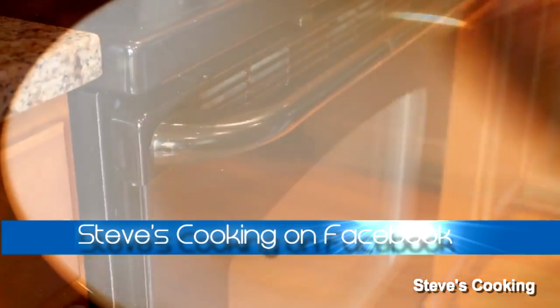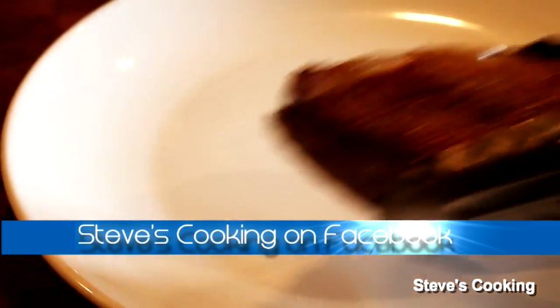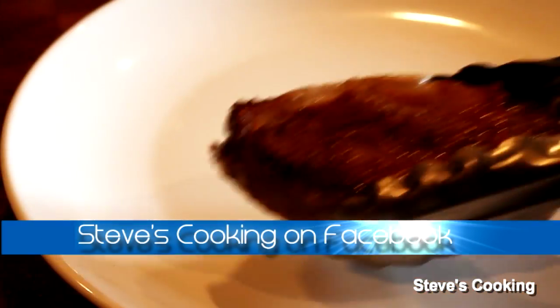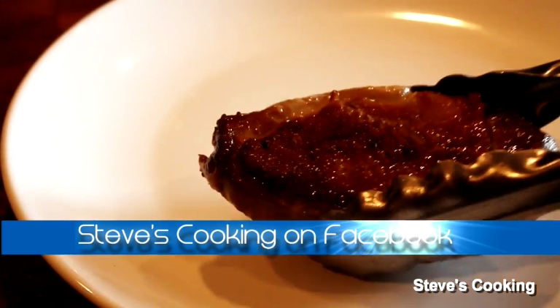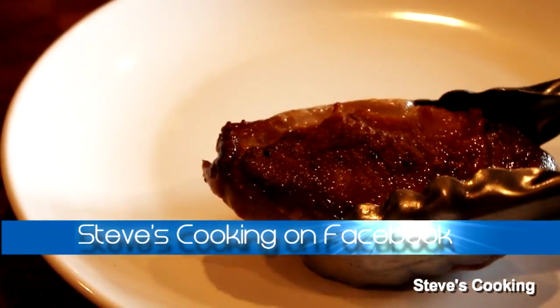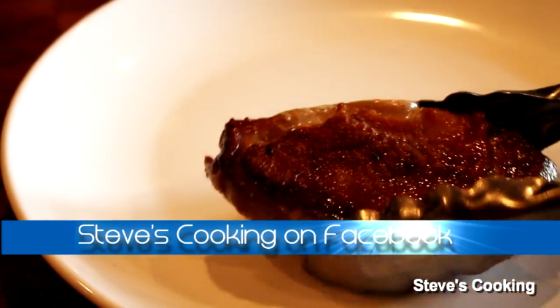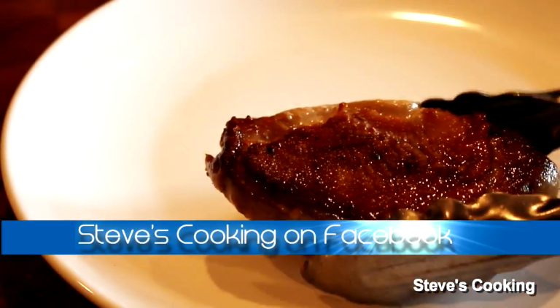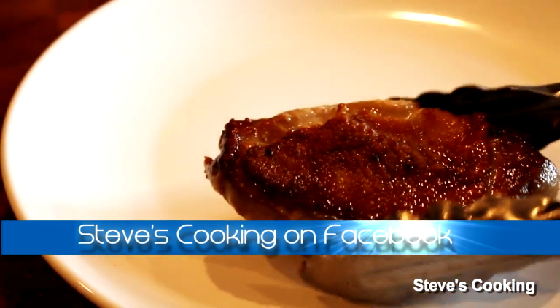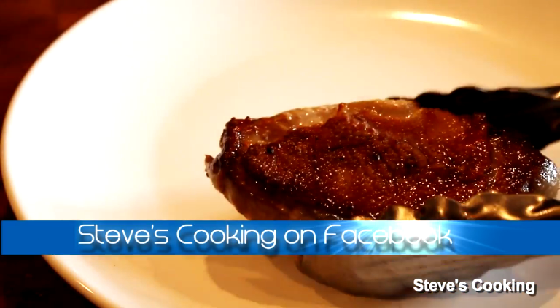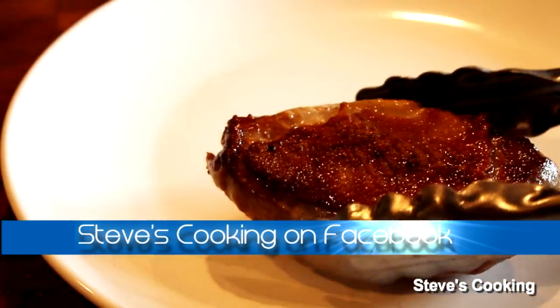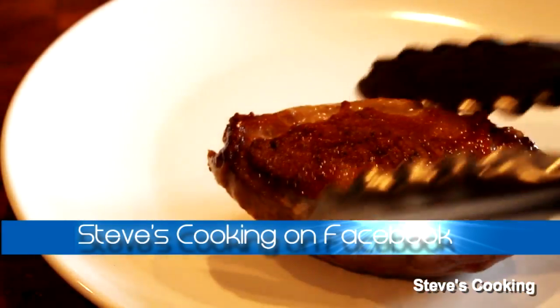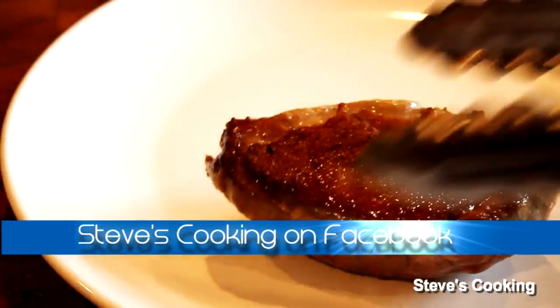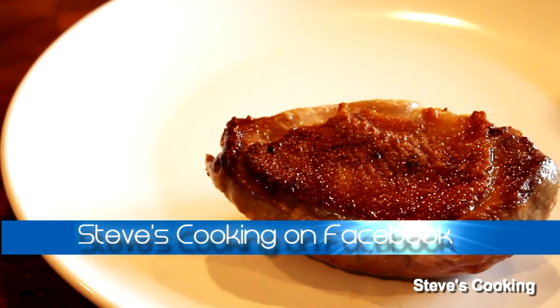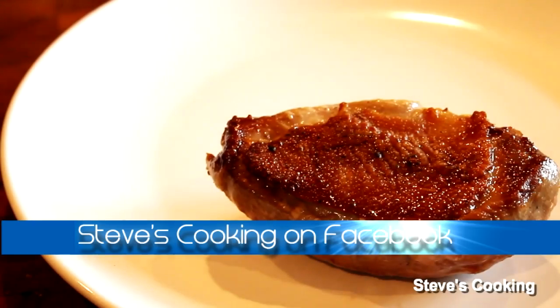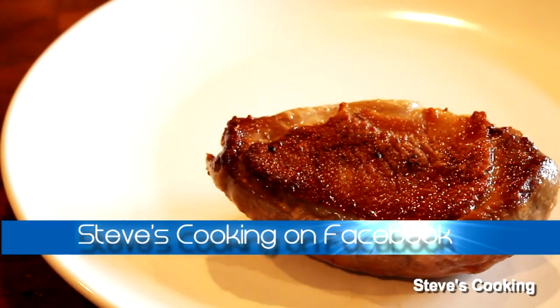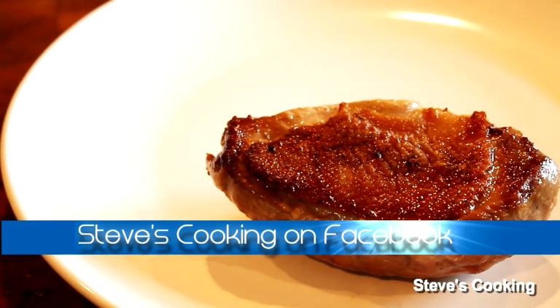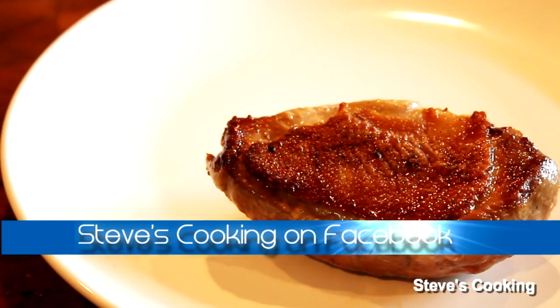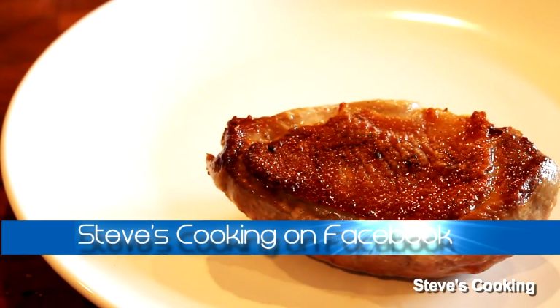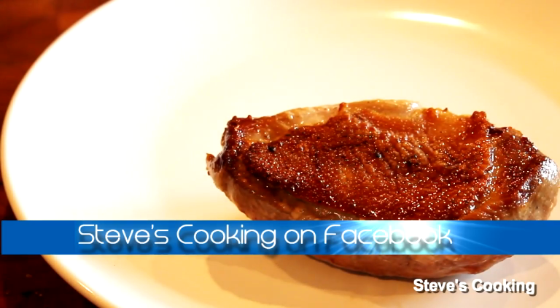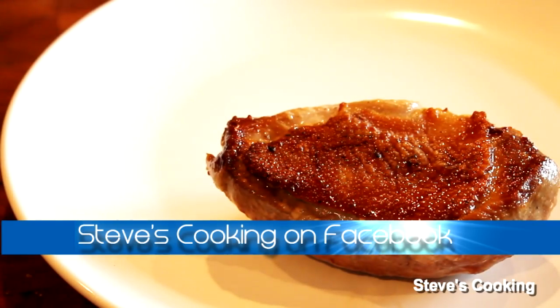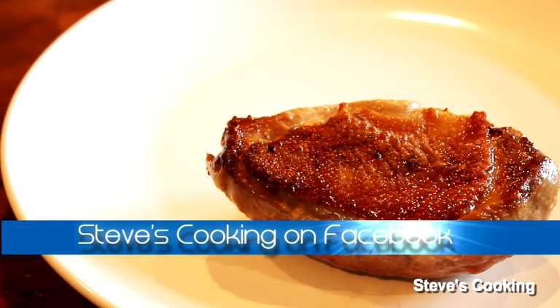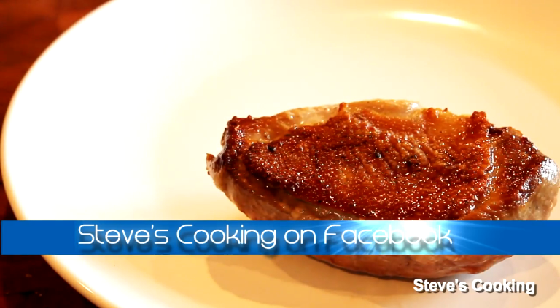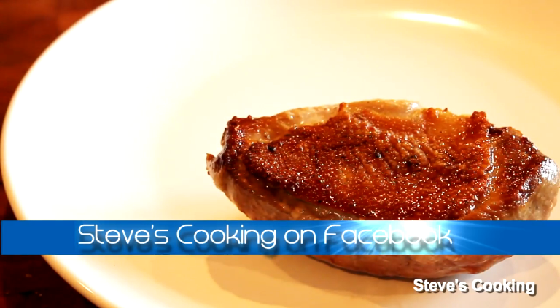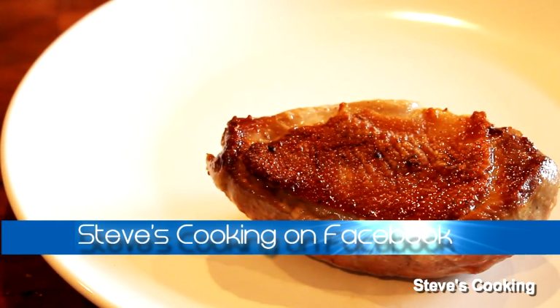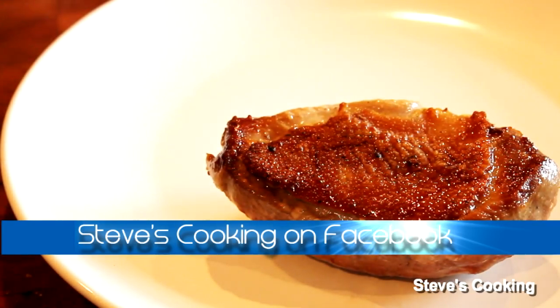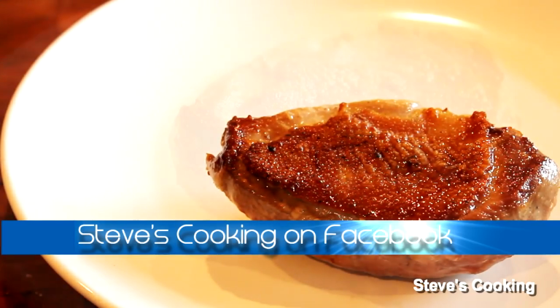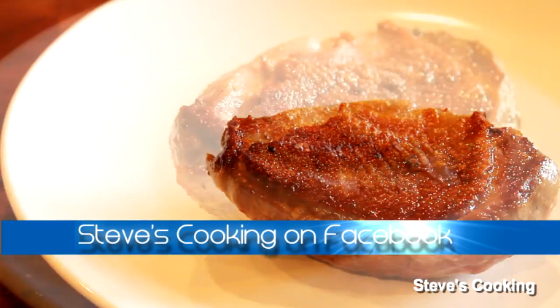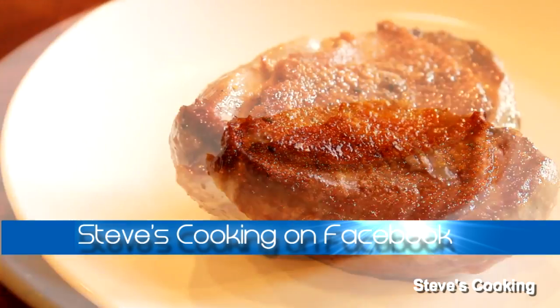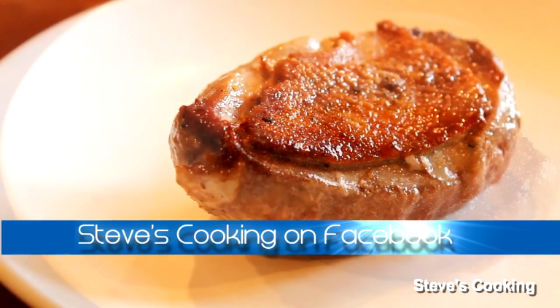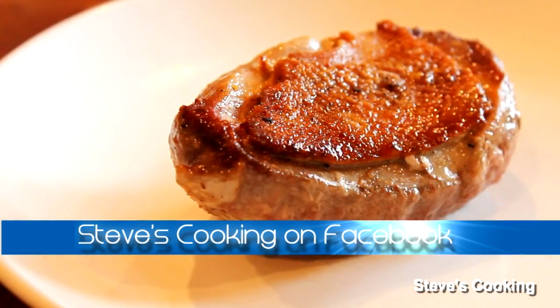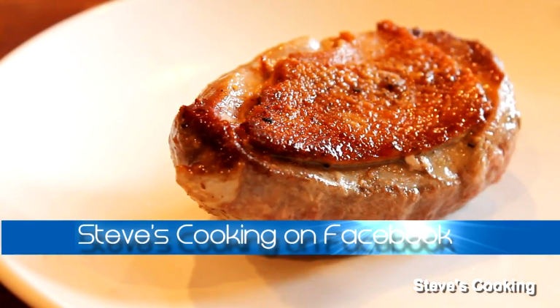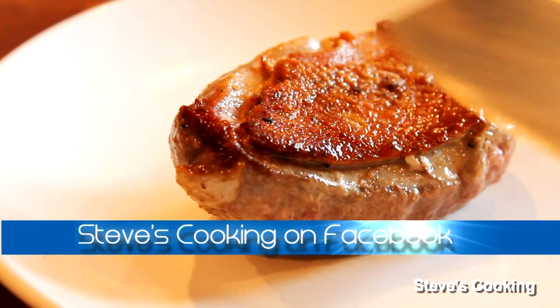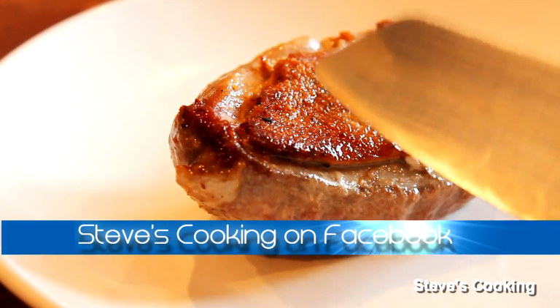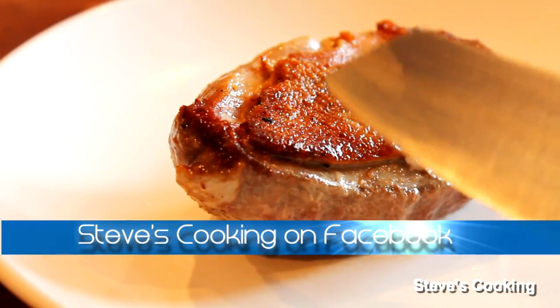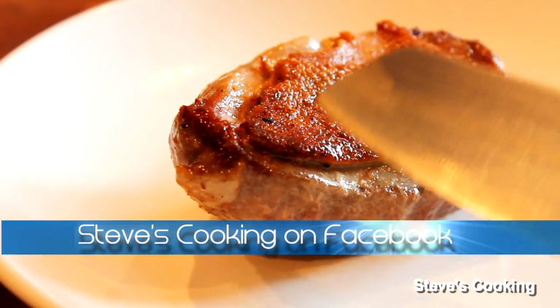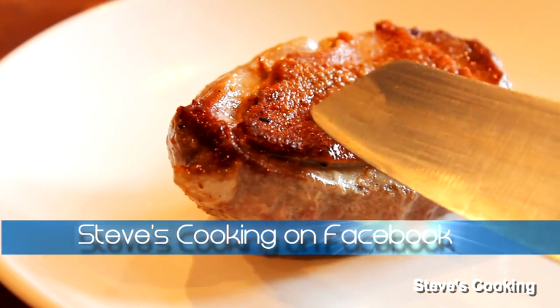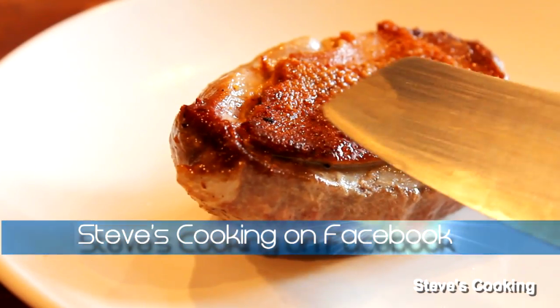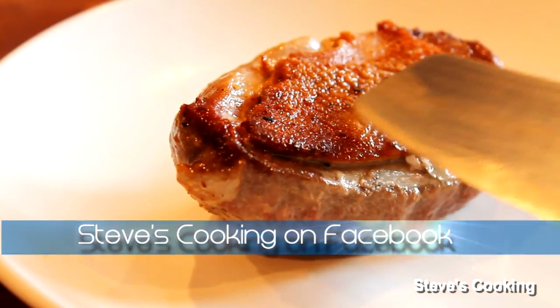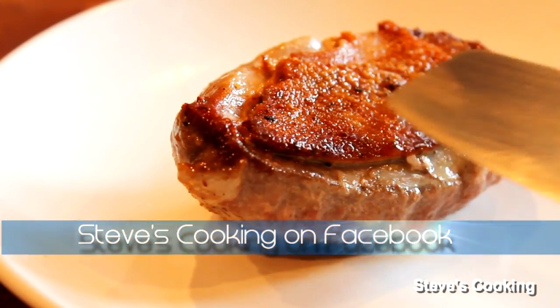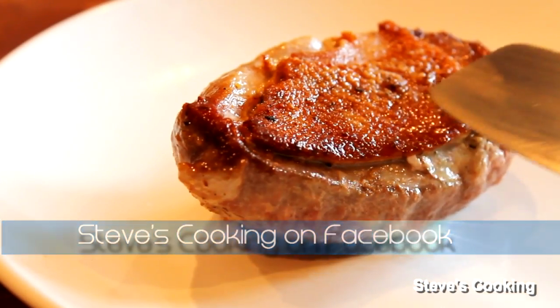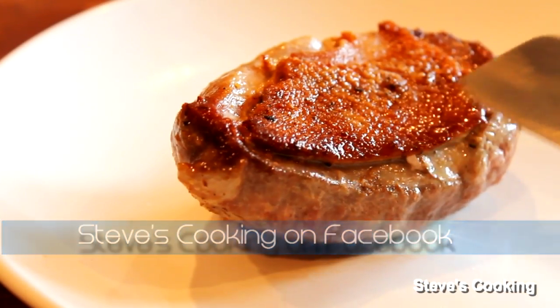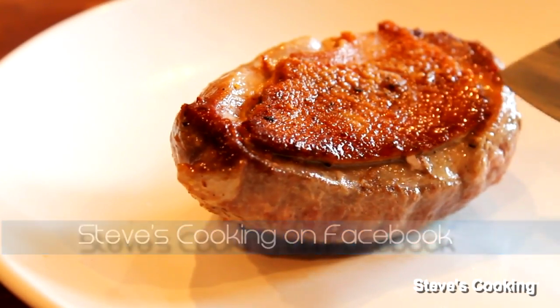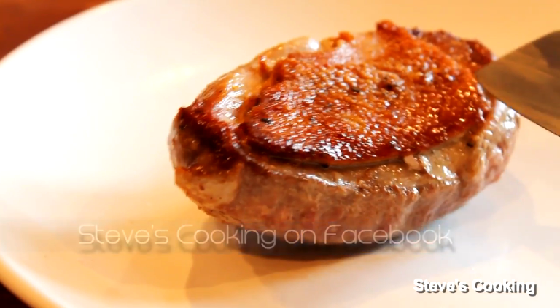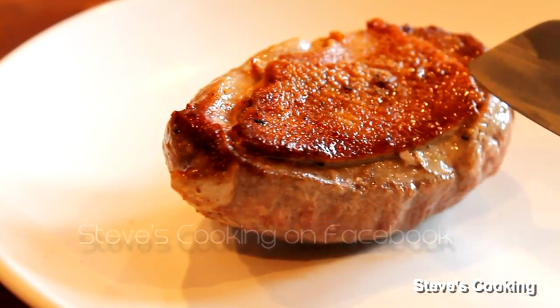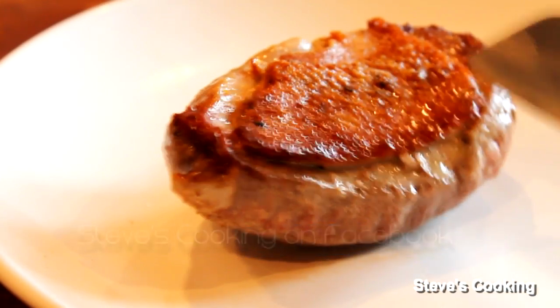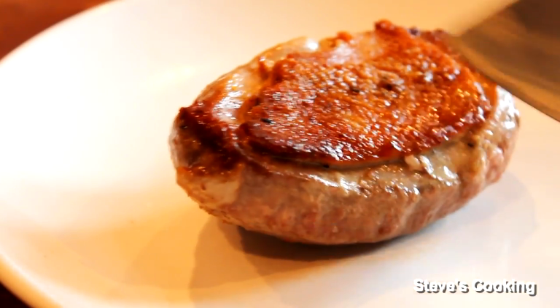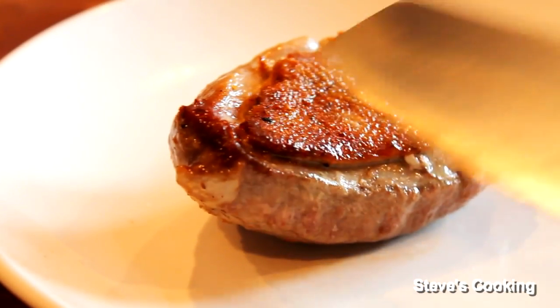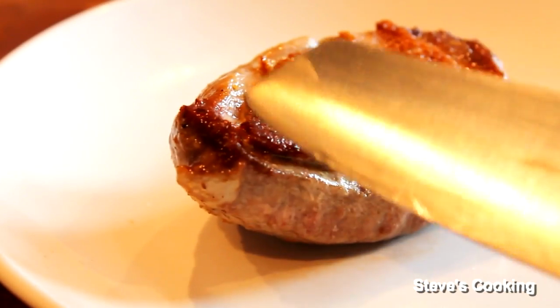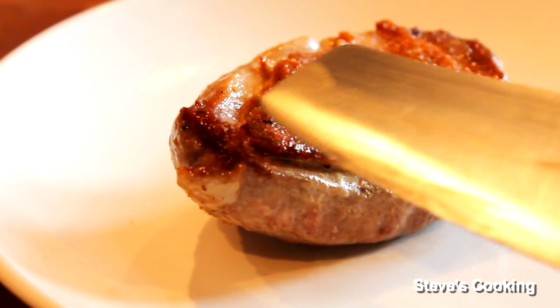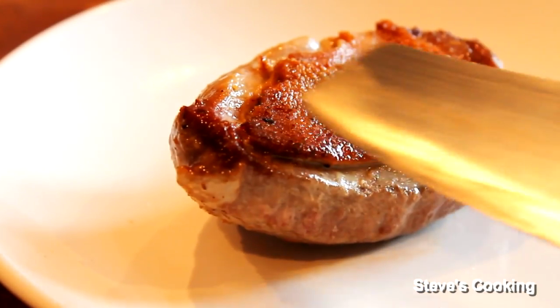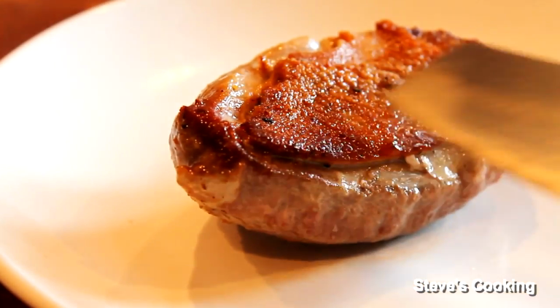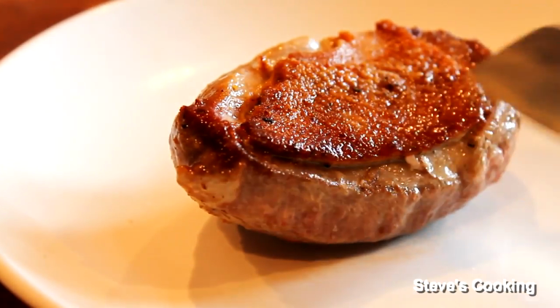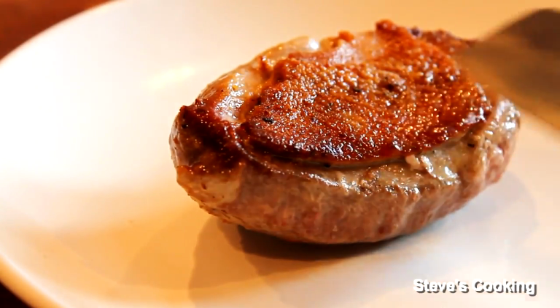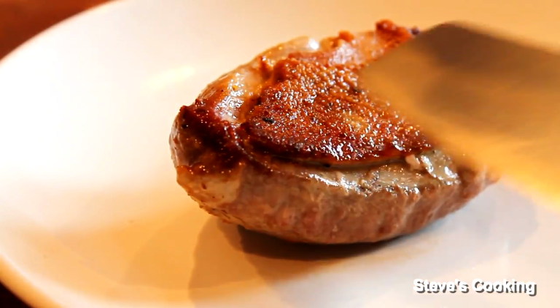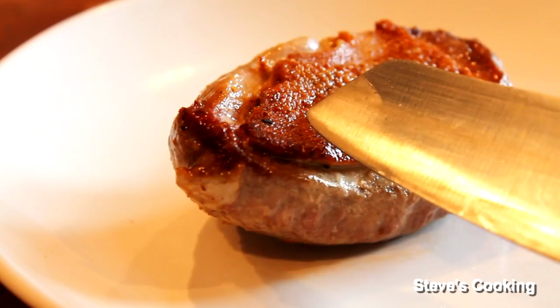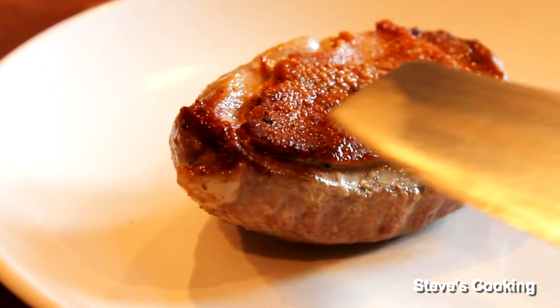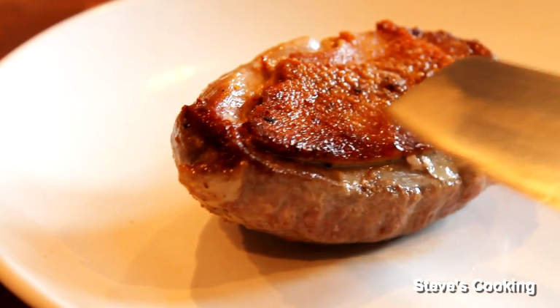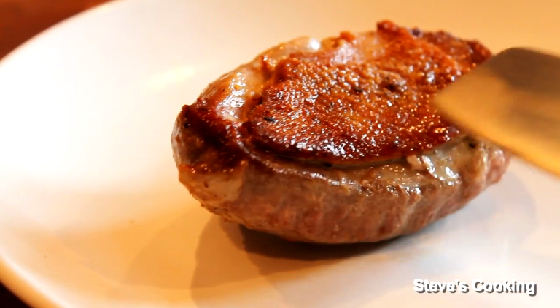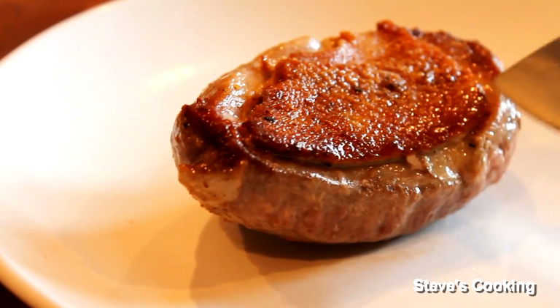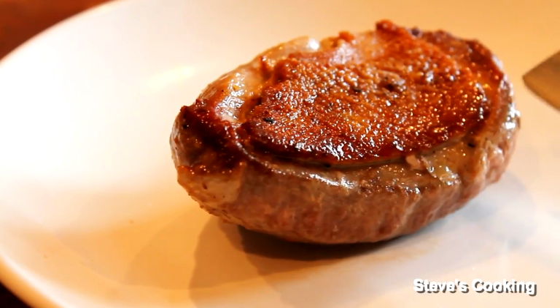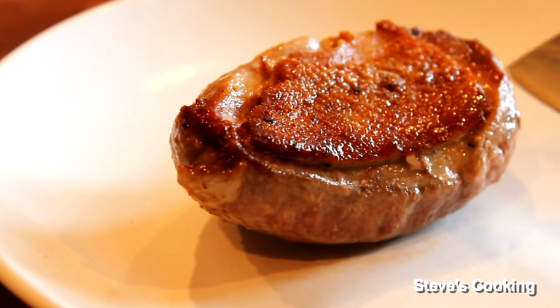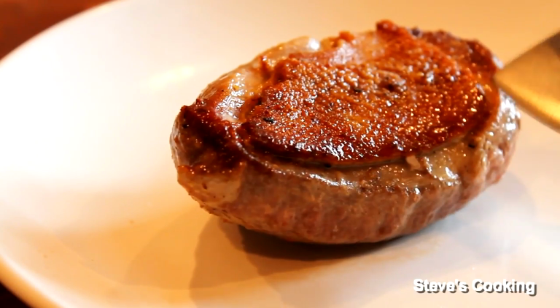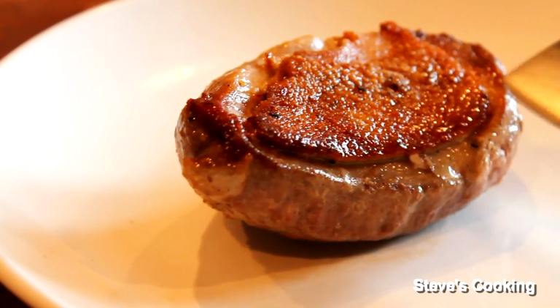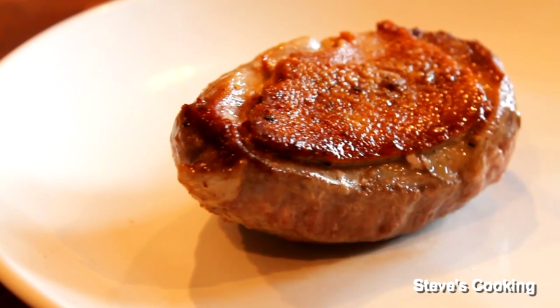Now let that birdy goodness rest. Just look how beautiful and crispy that skin is — beautiful textures there.